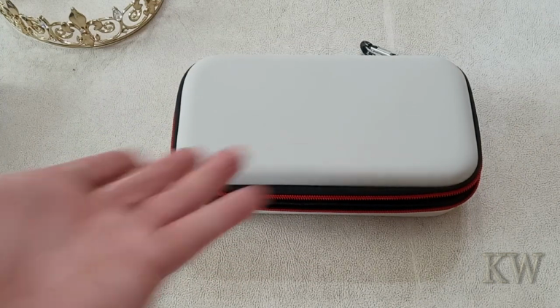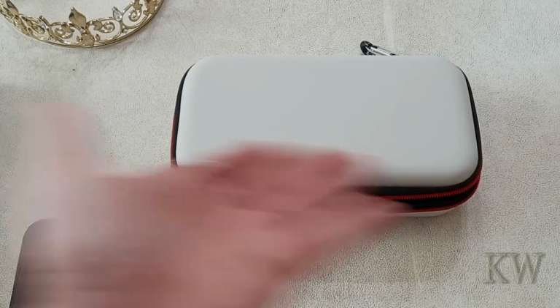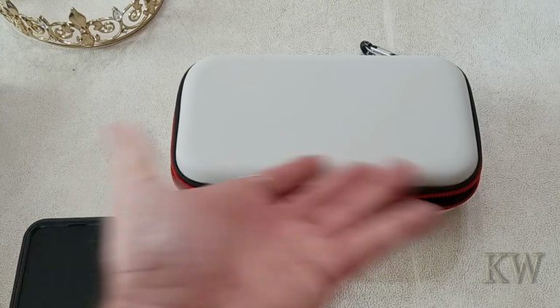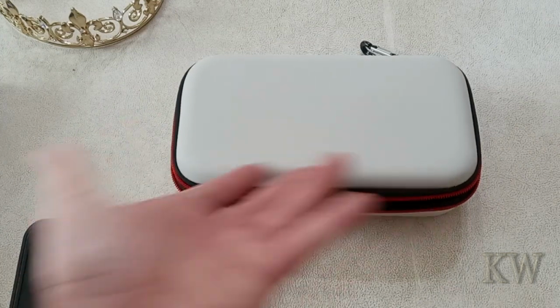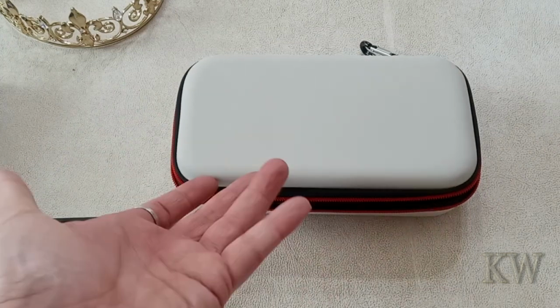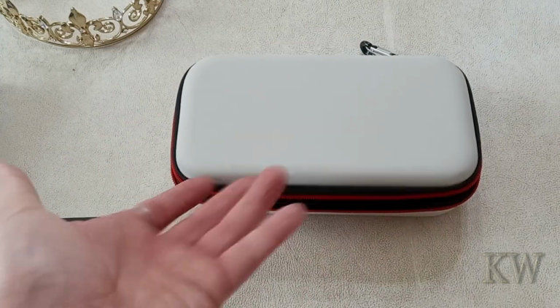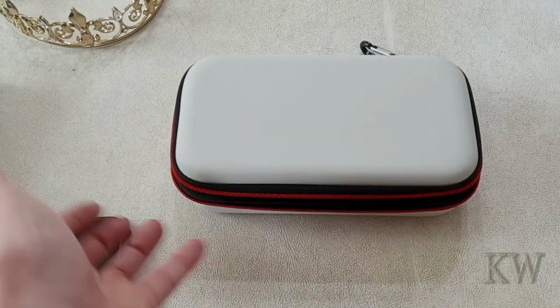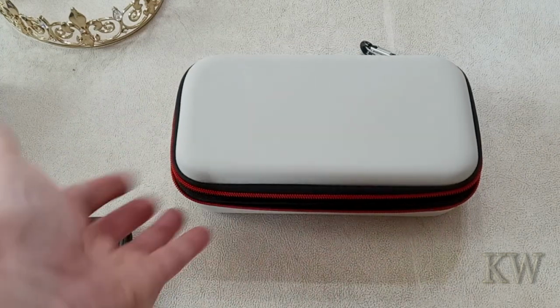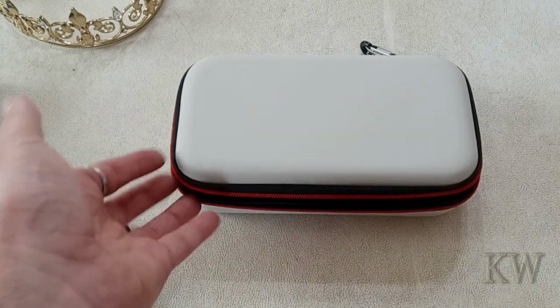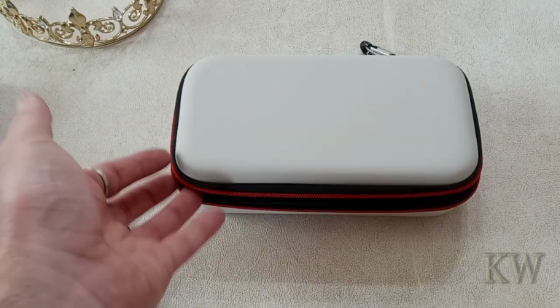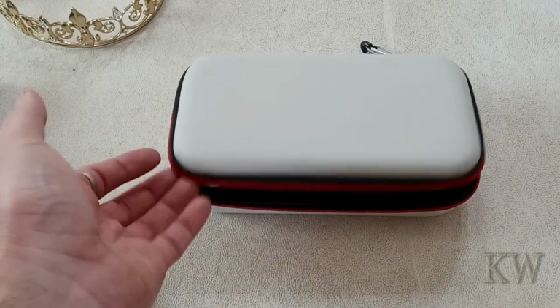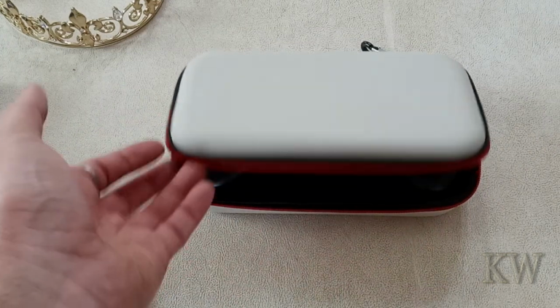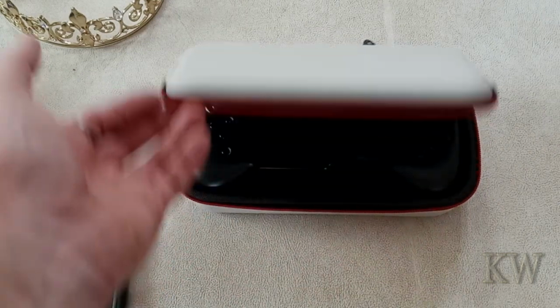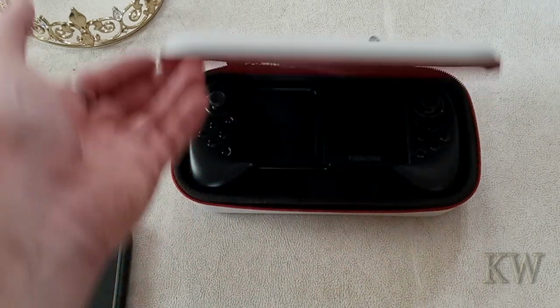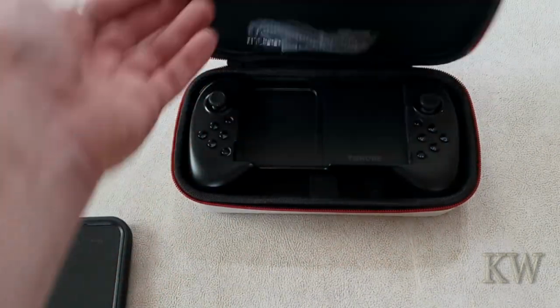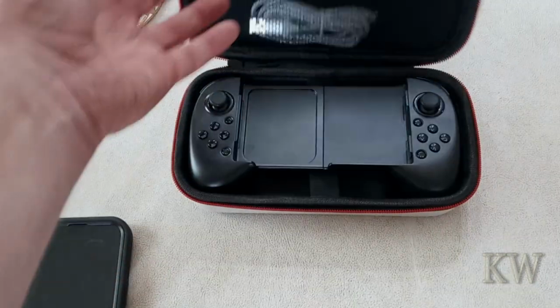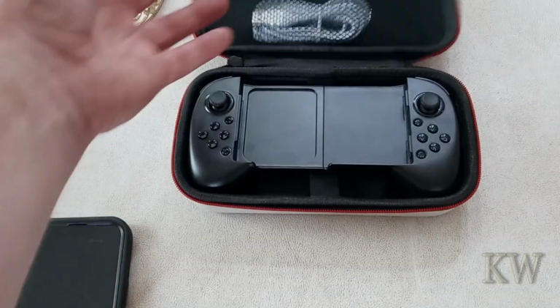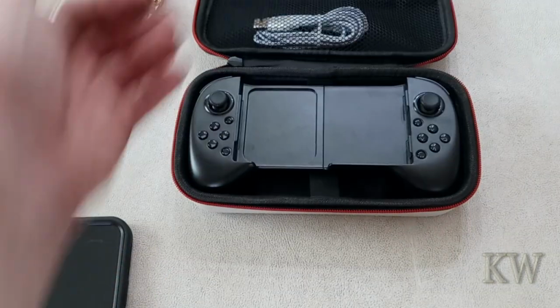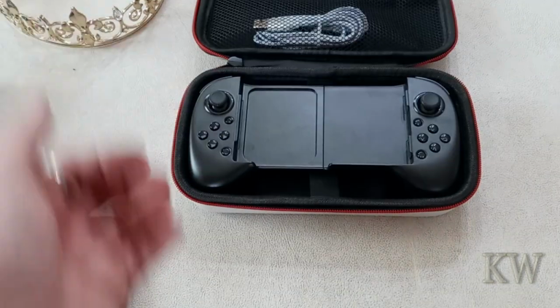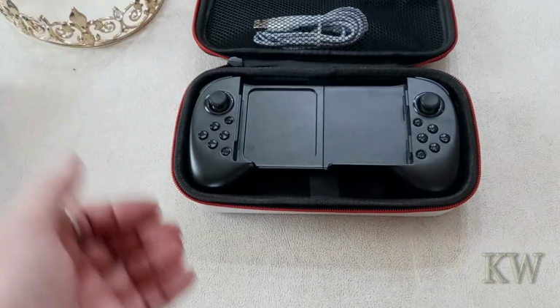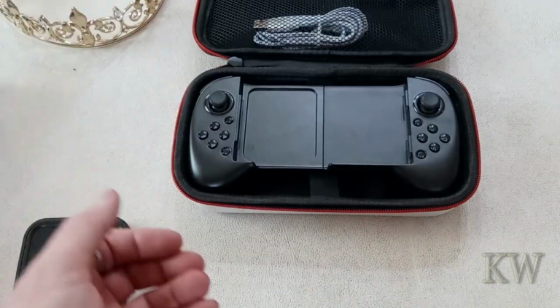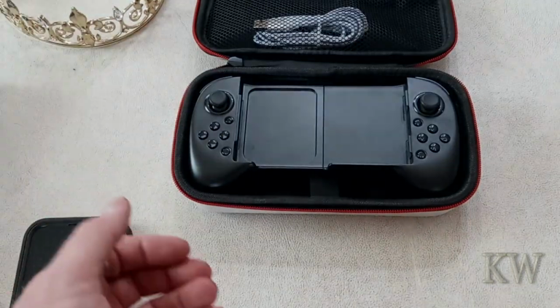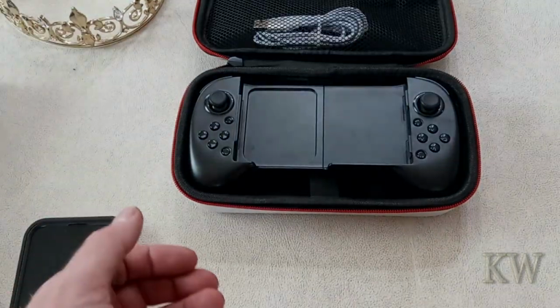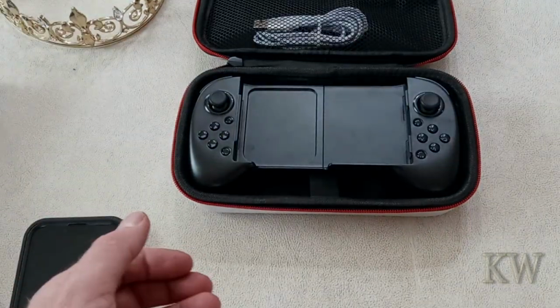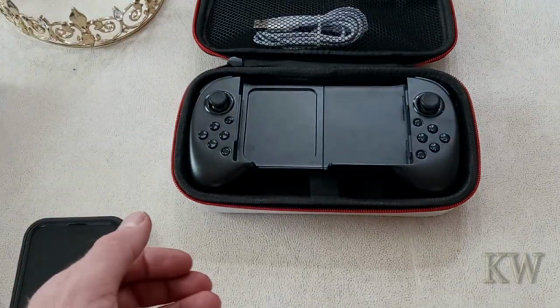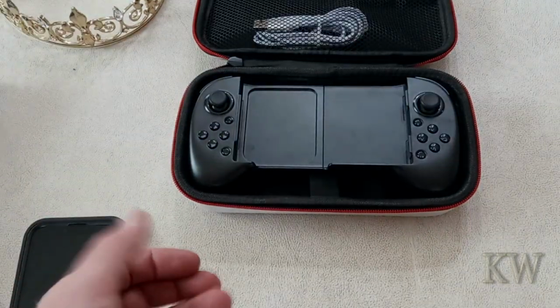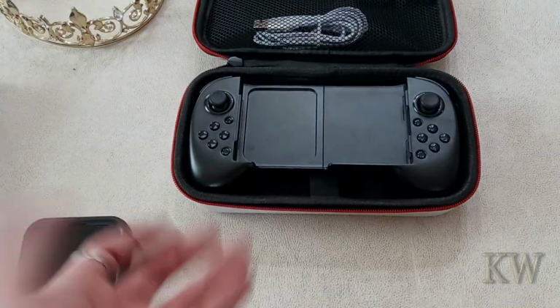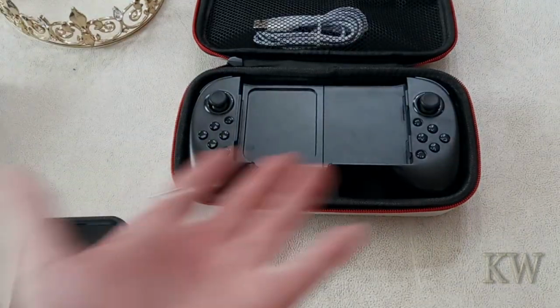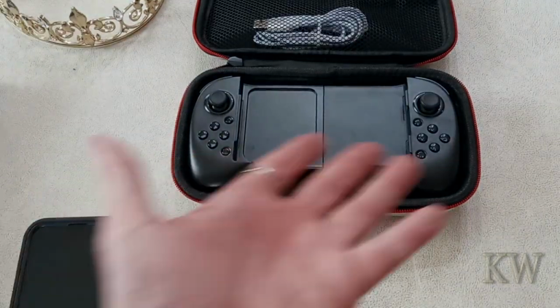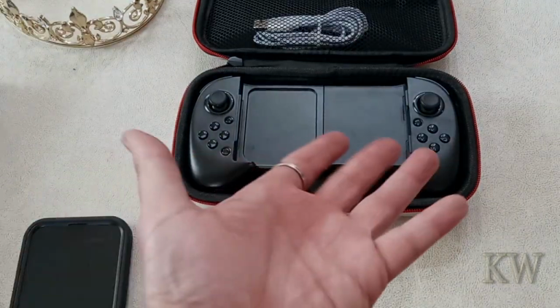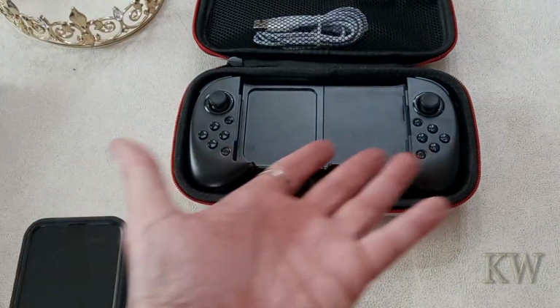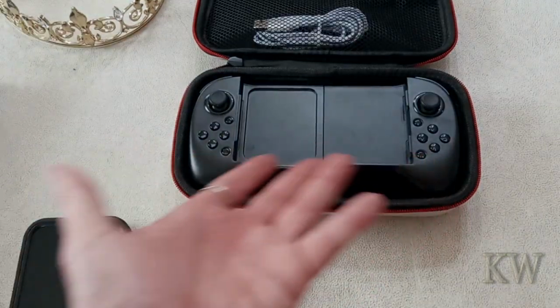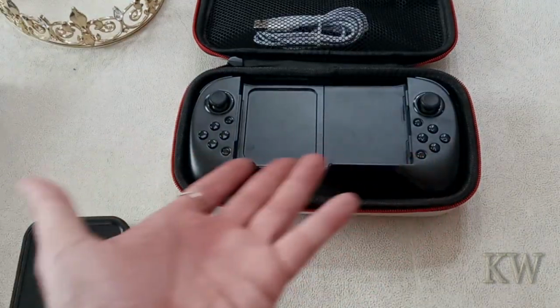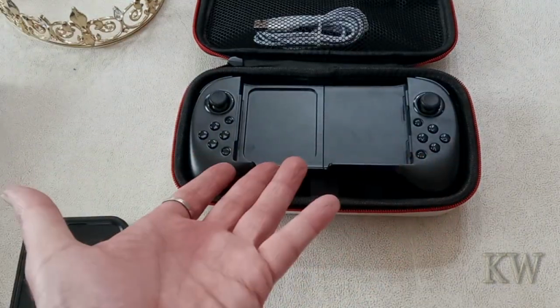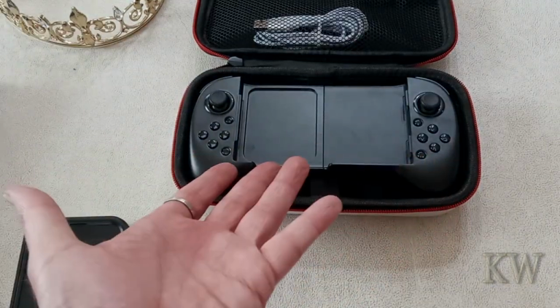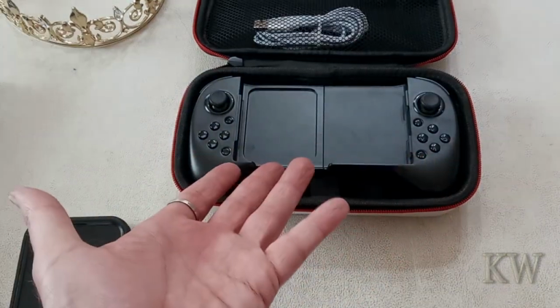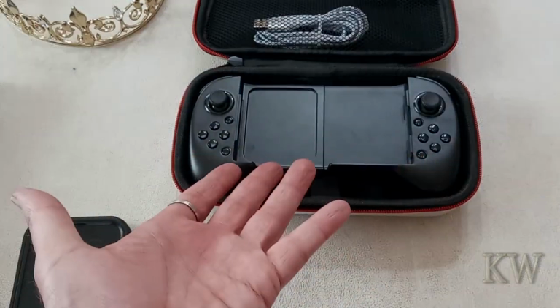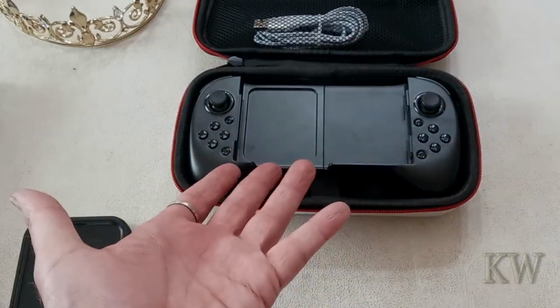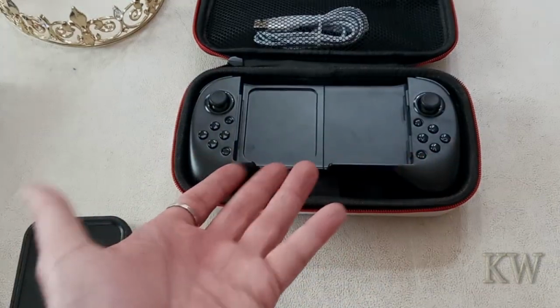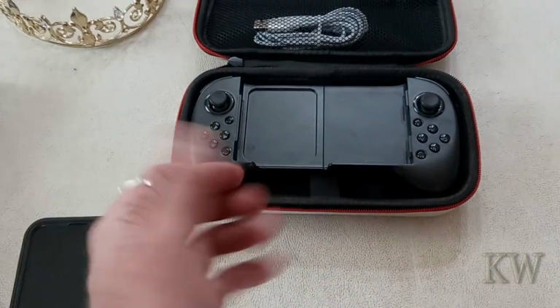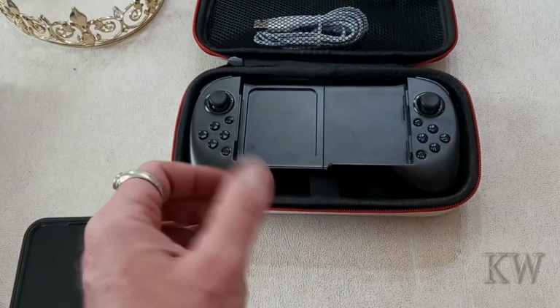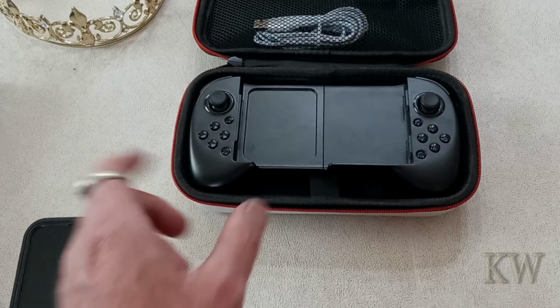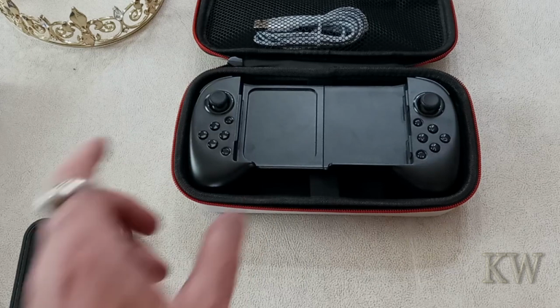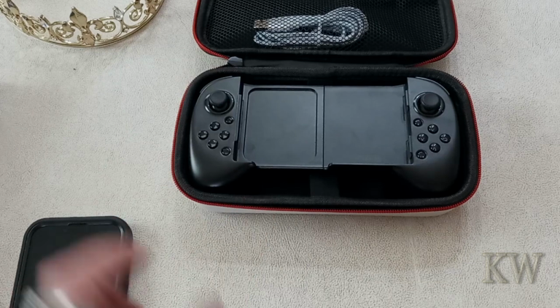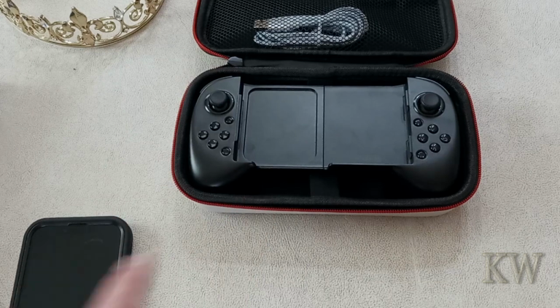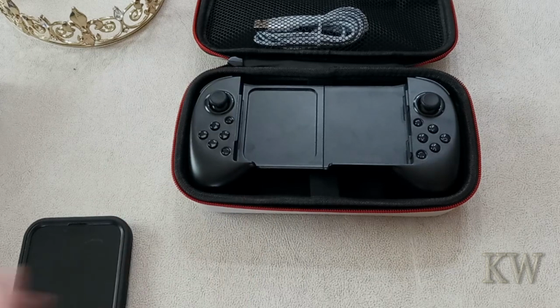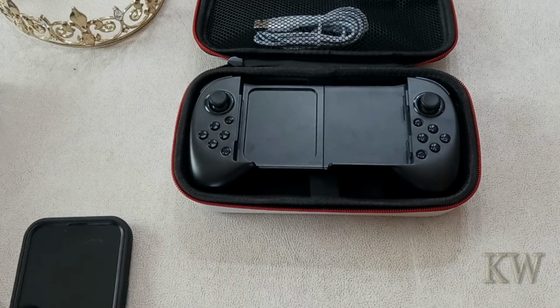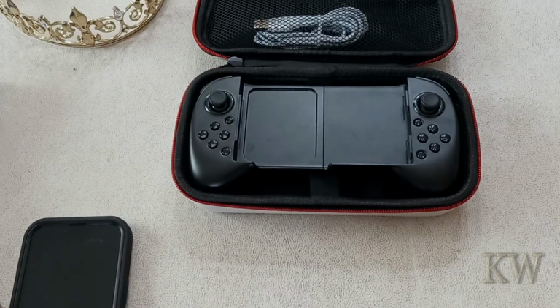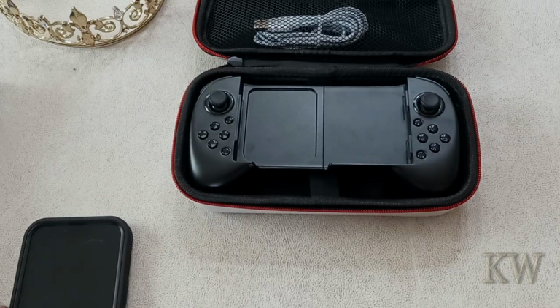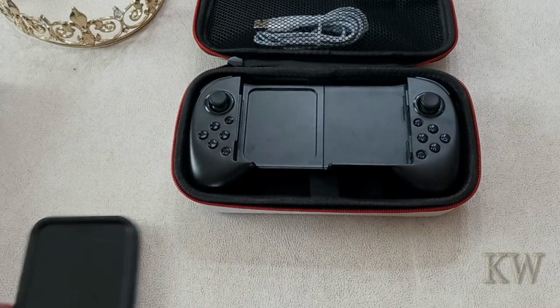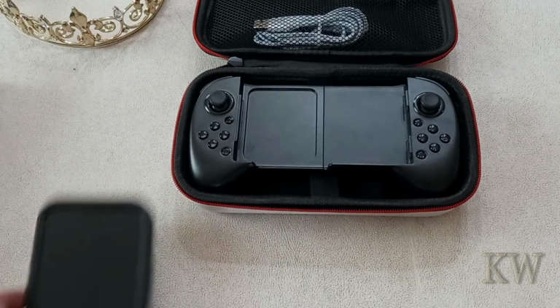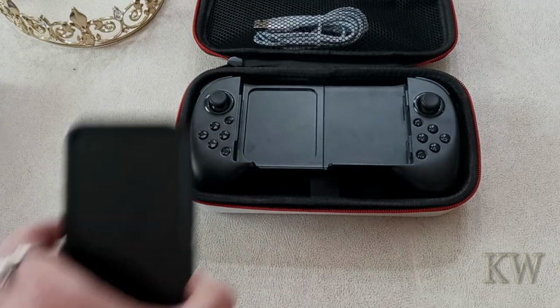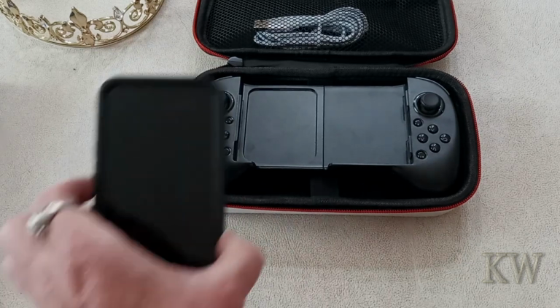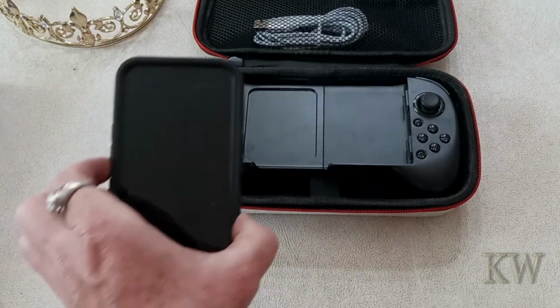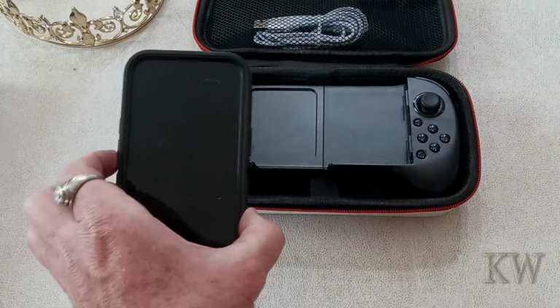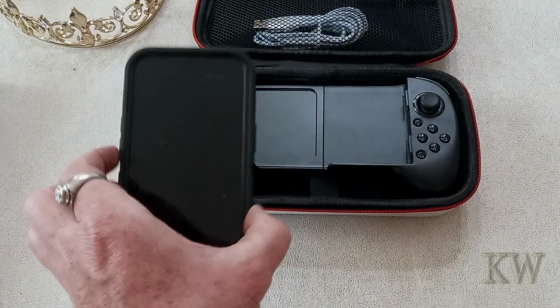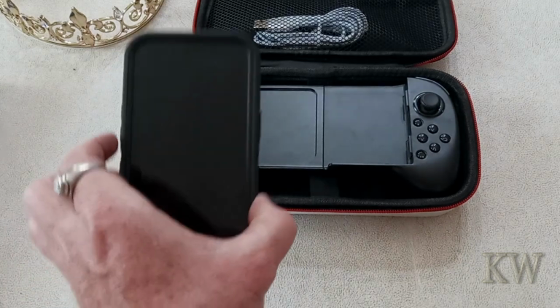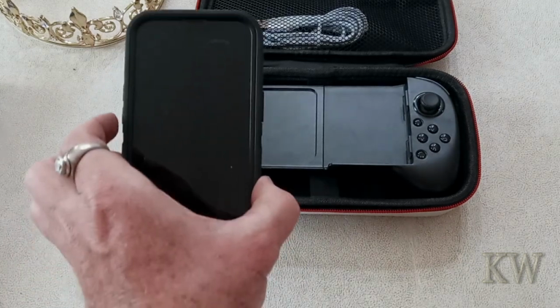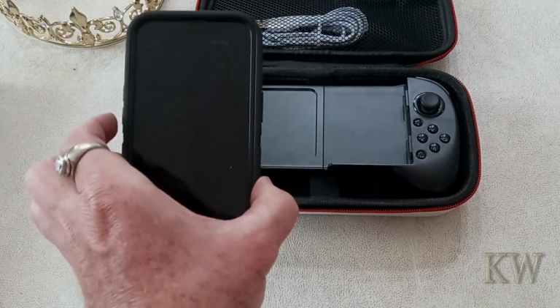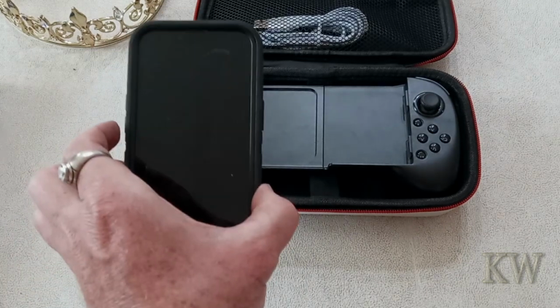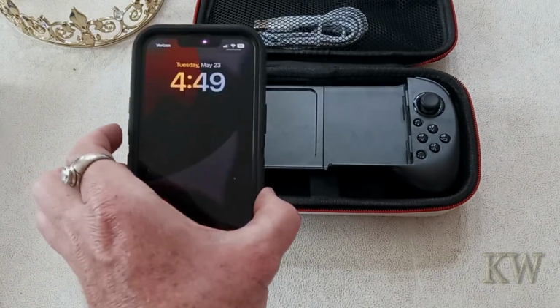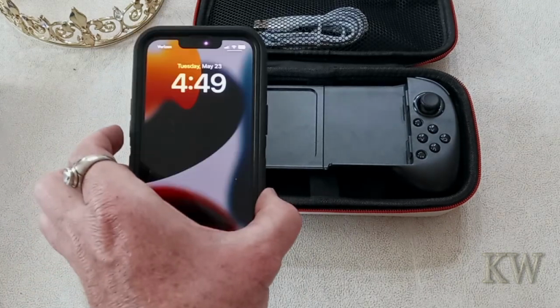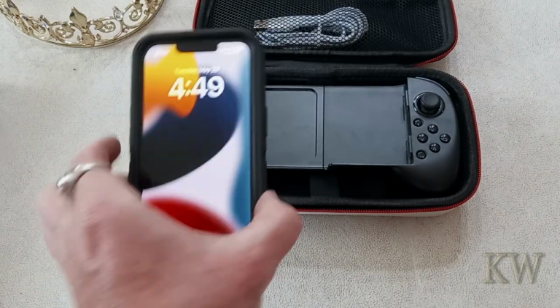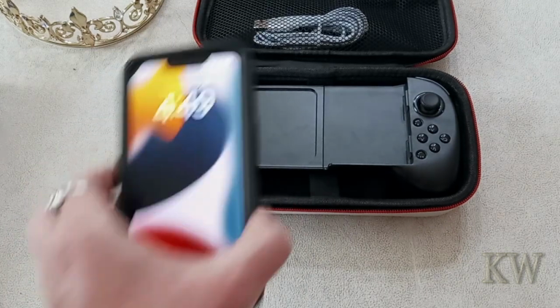You can see it comes in a nice little case, and it's basically a little mobile controller. You hook up your cell phone to it — we have an iPhone here.